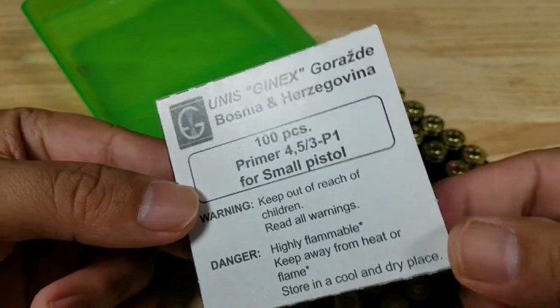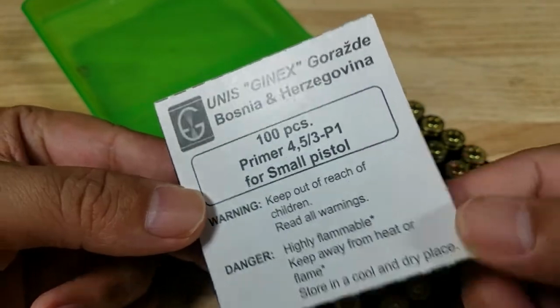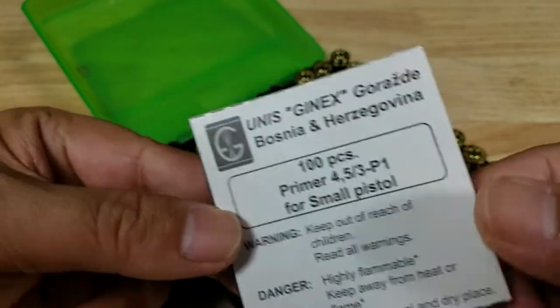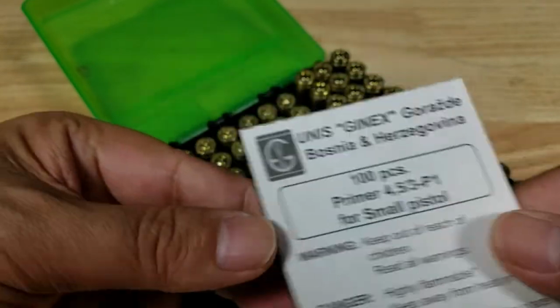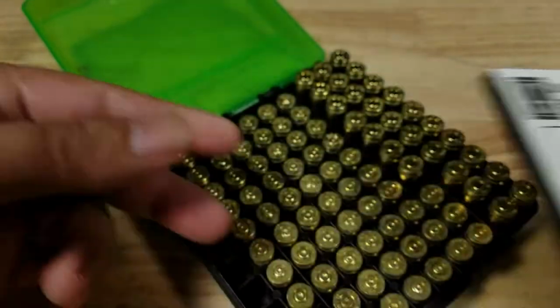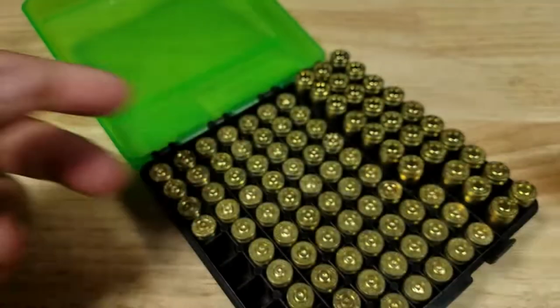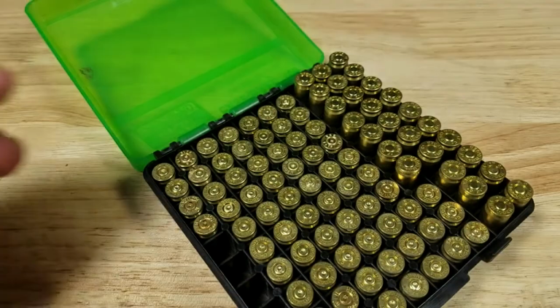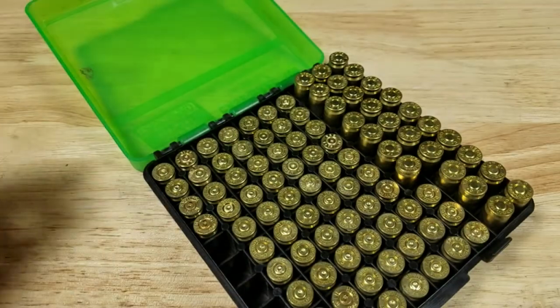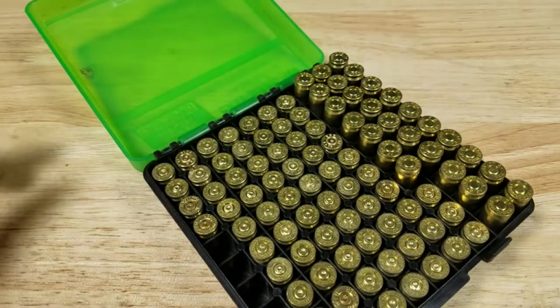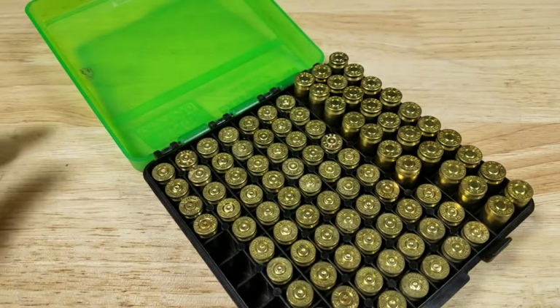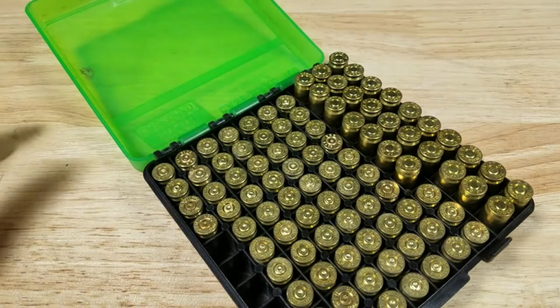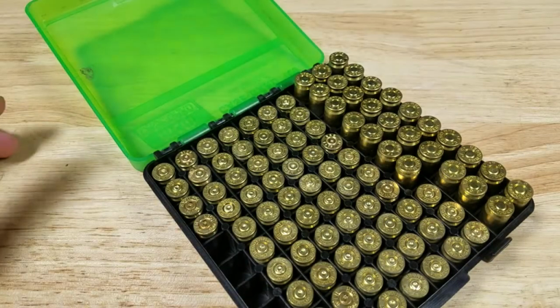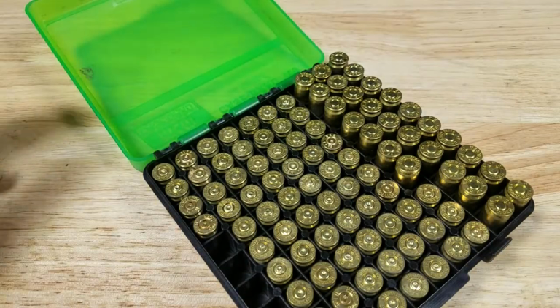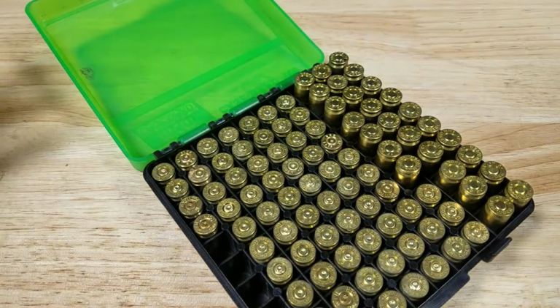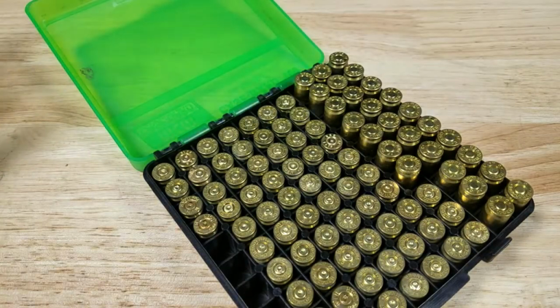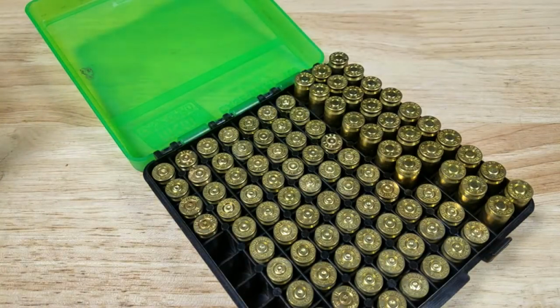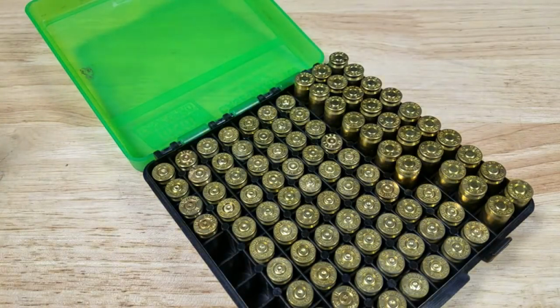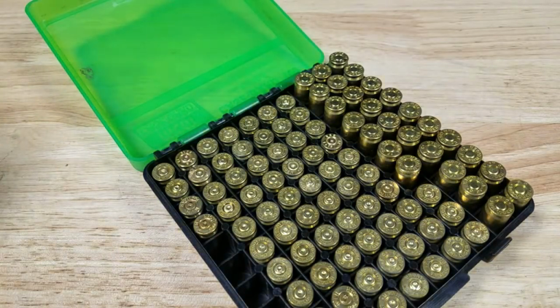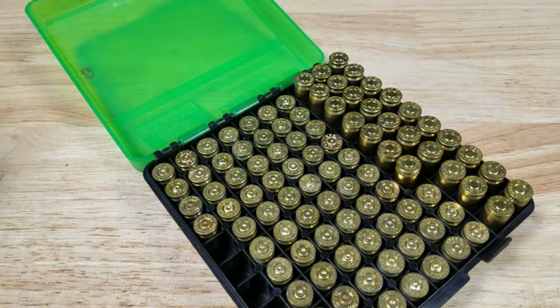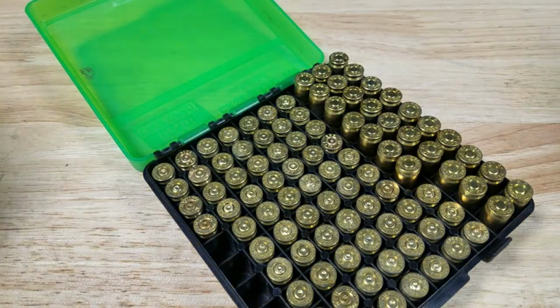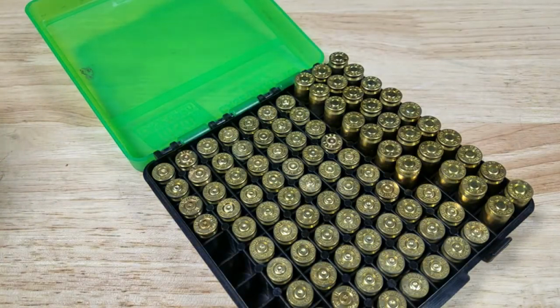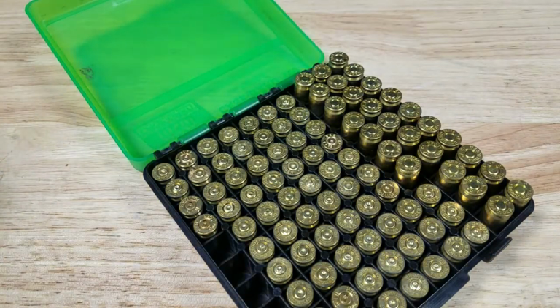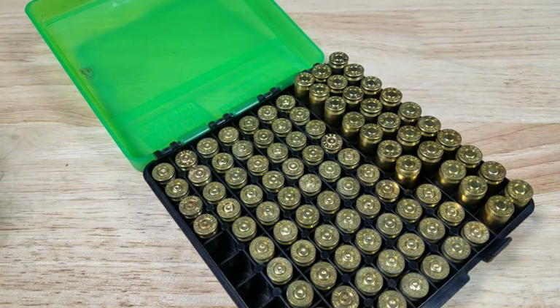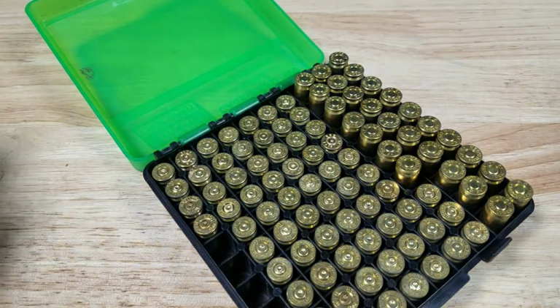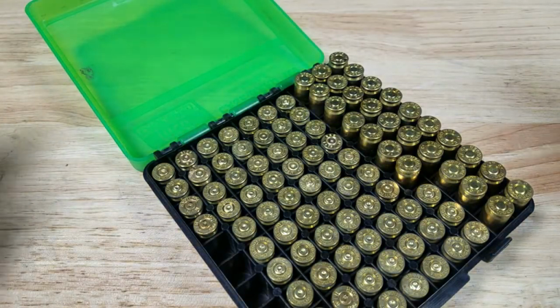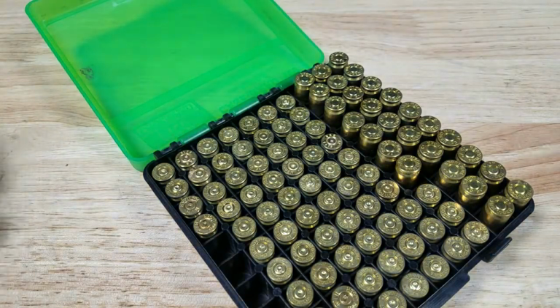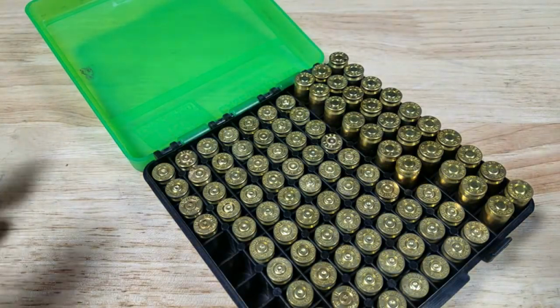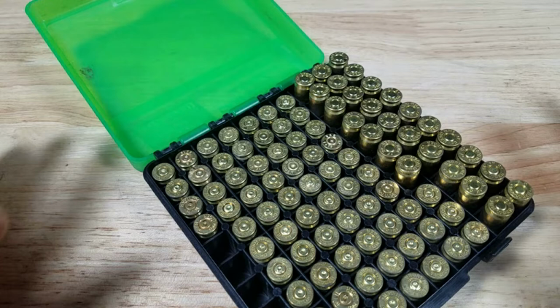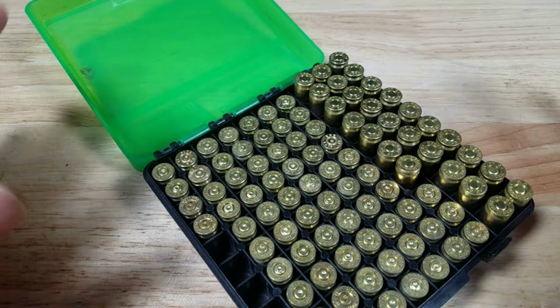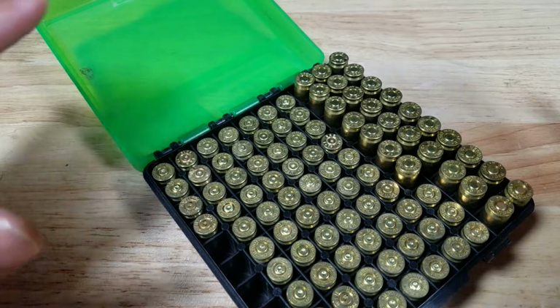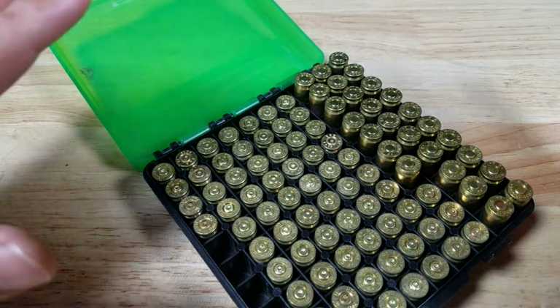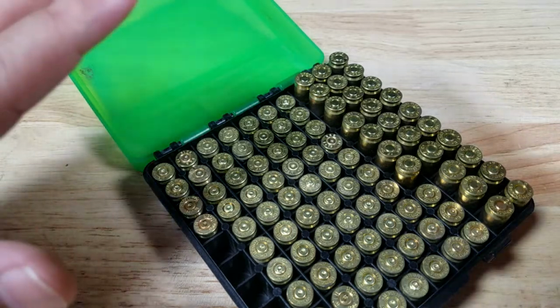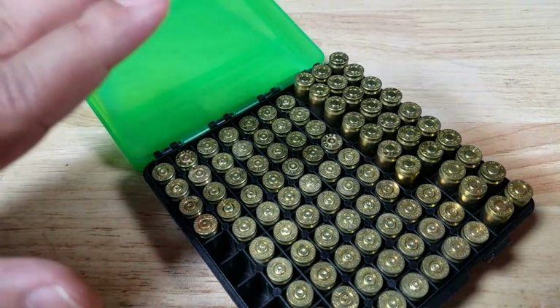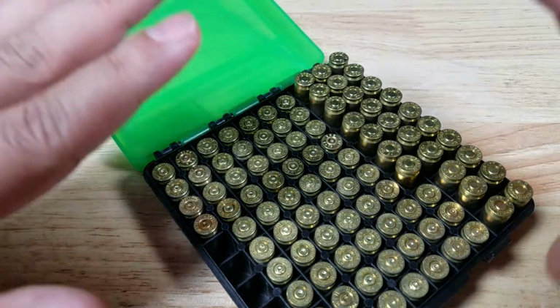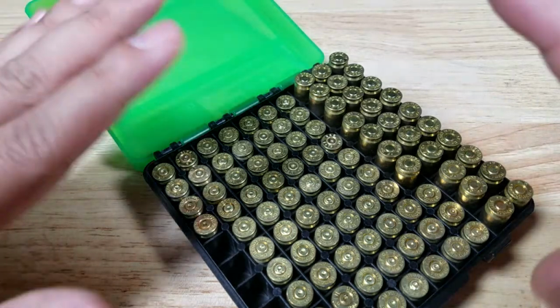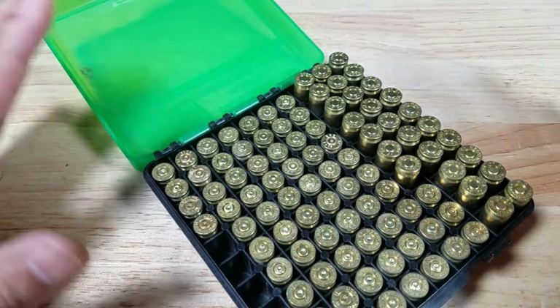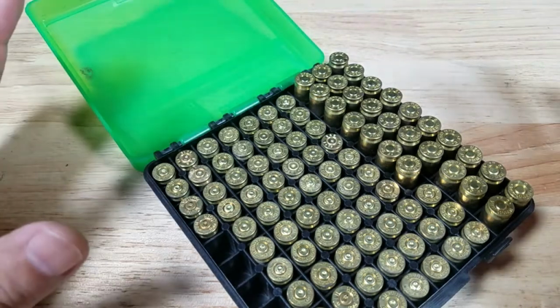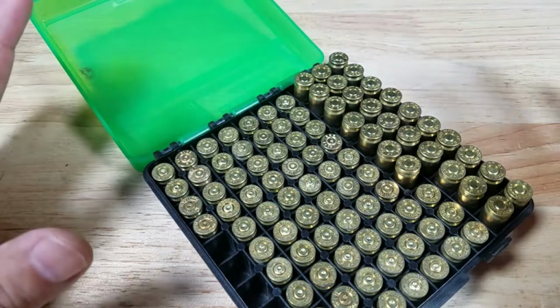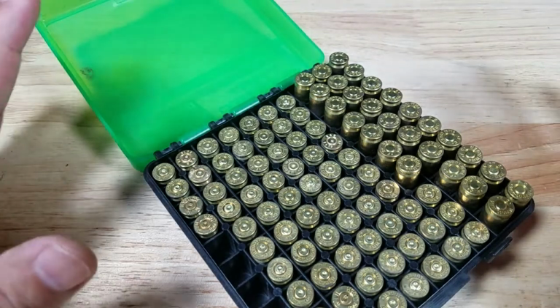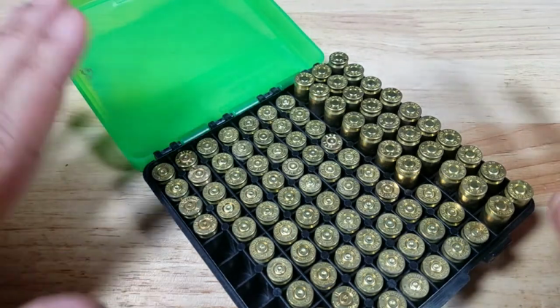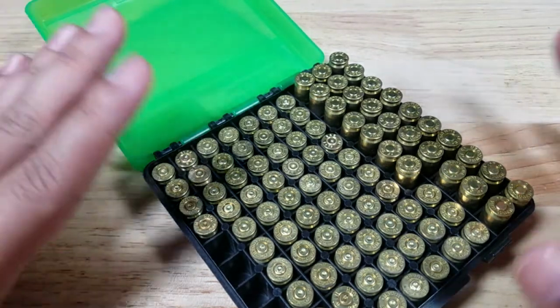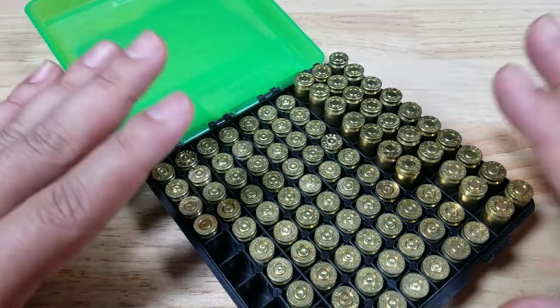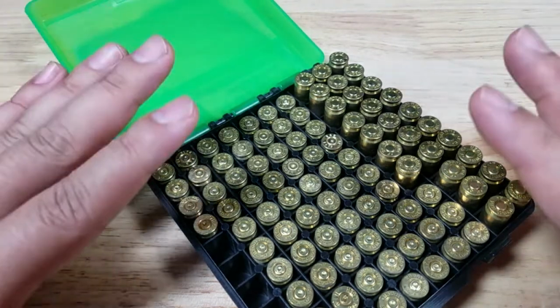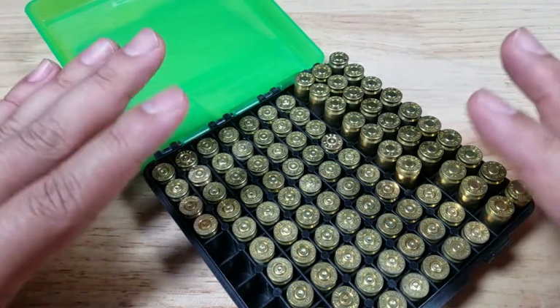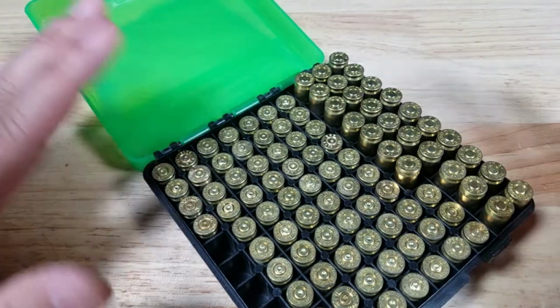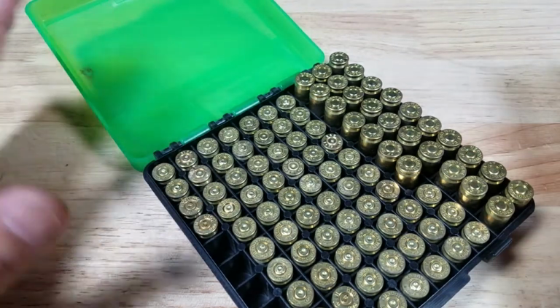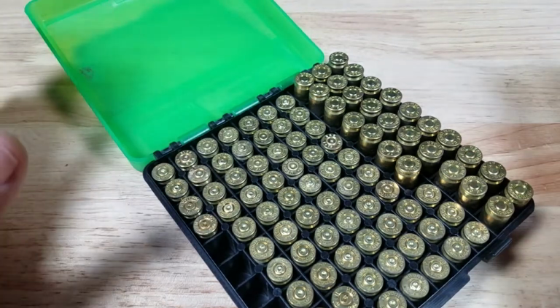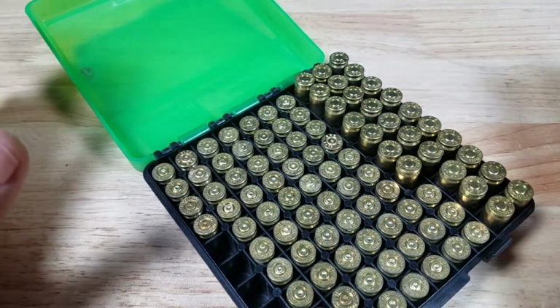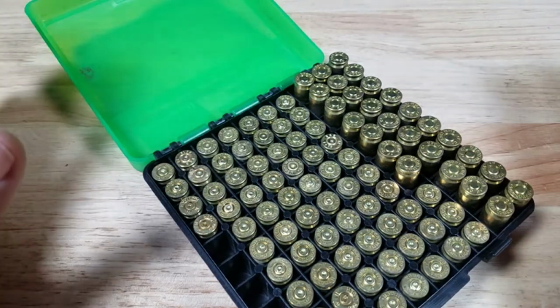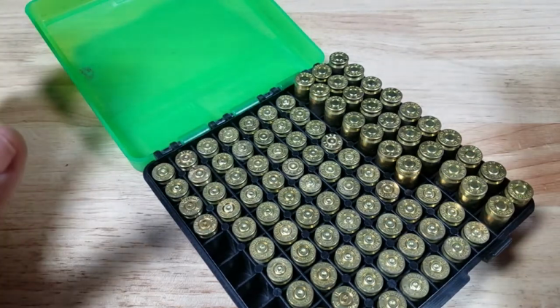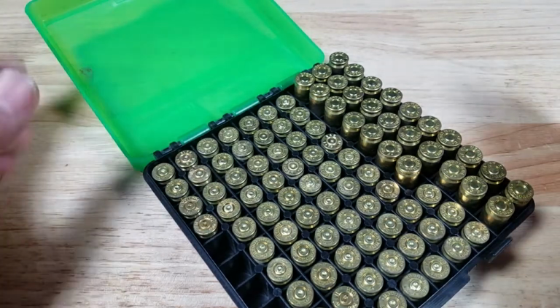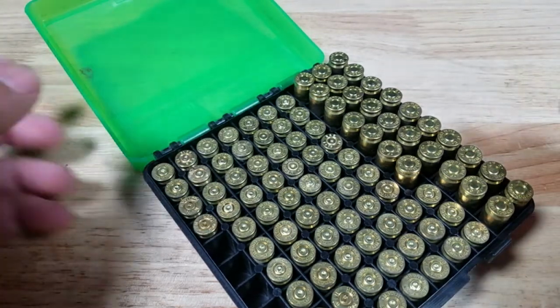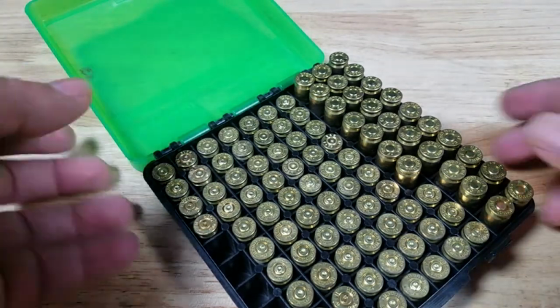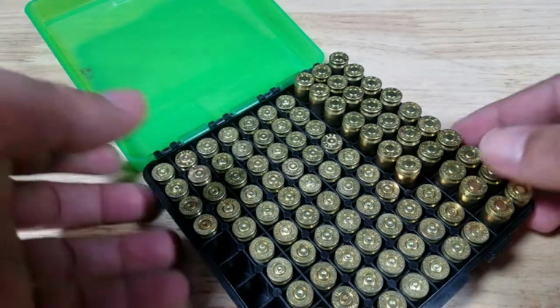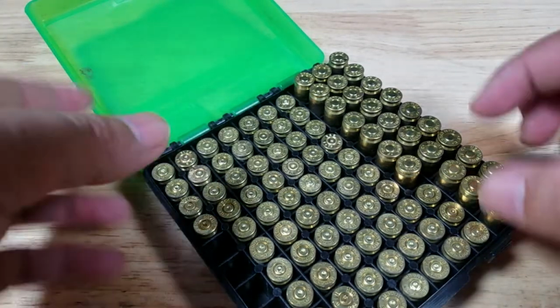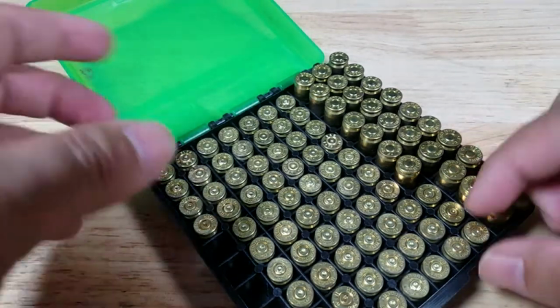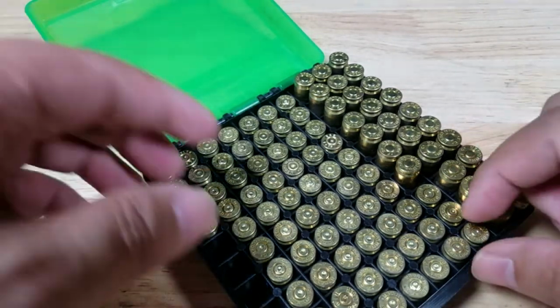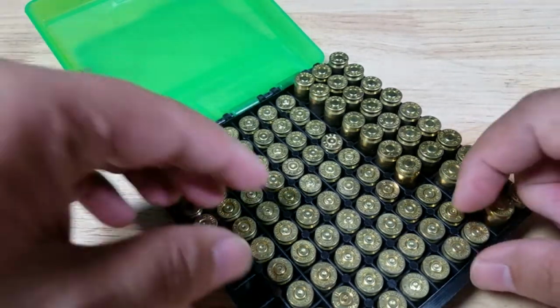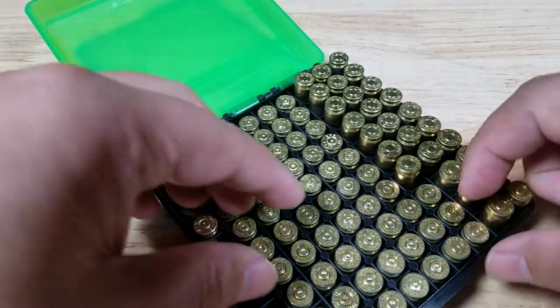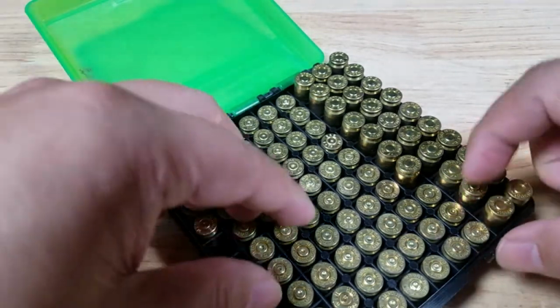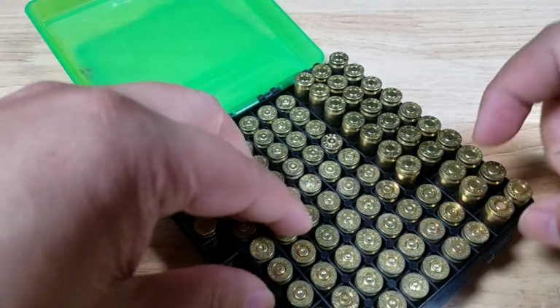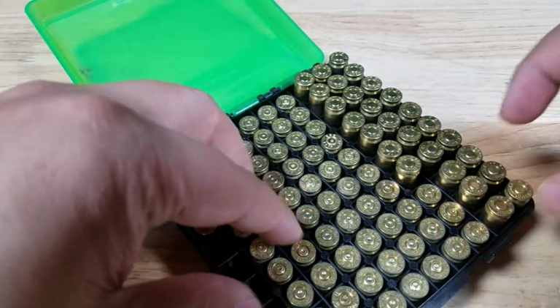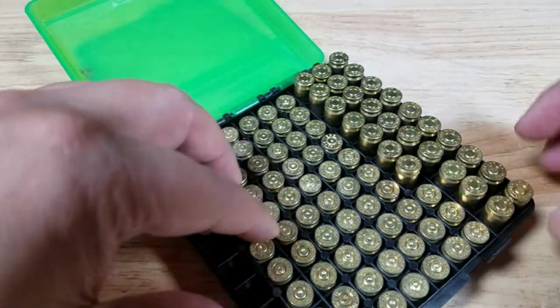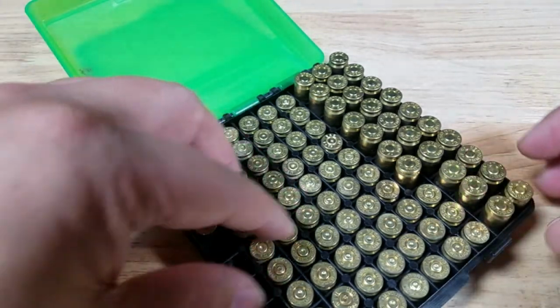I gotta say guys, out of the 150 rounds that I shot, absolutely zero malfunctions.